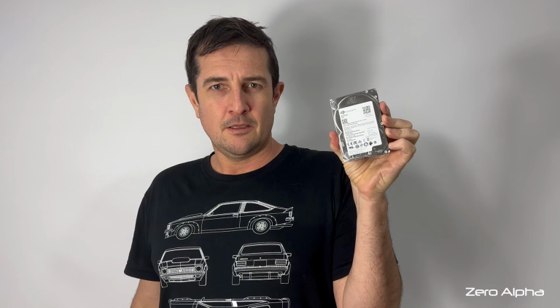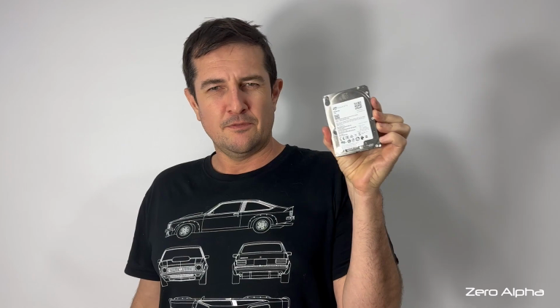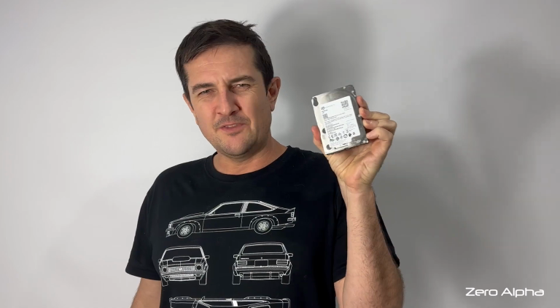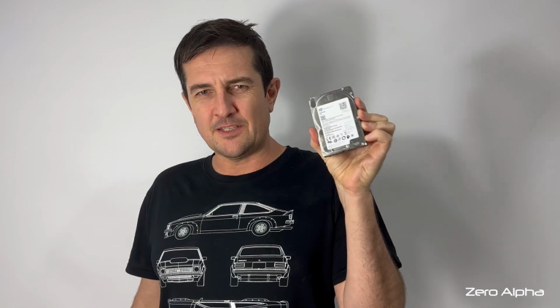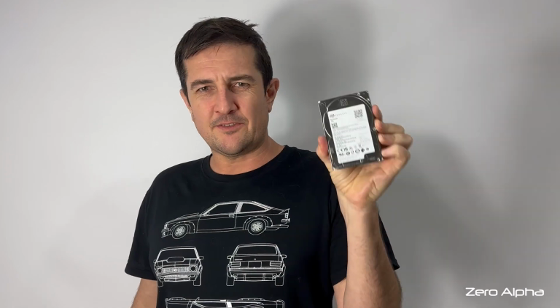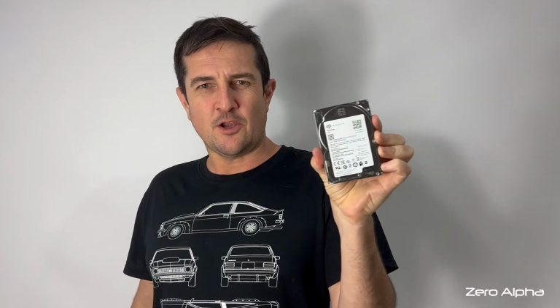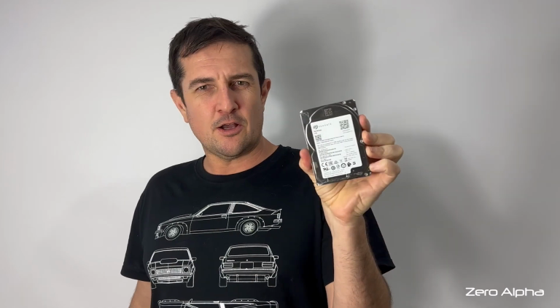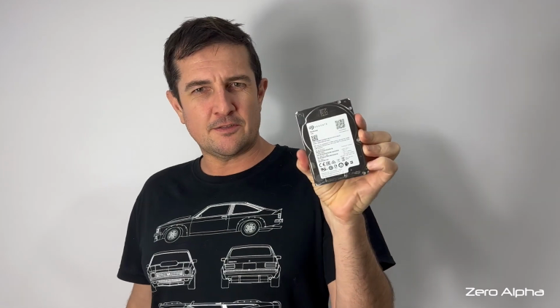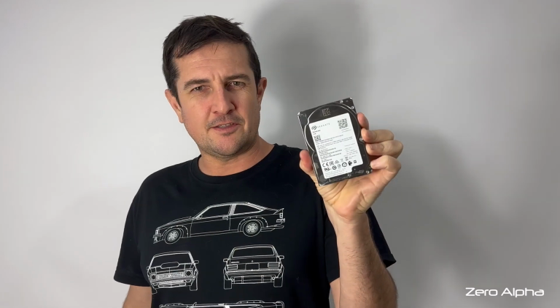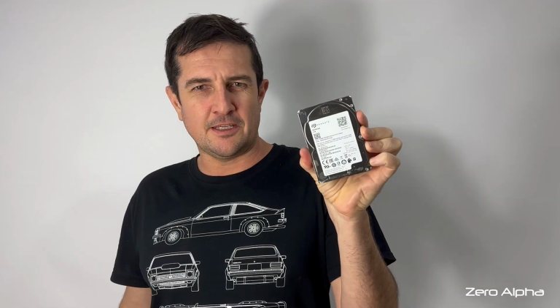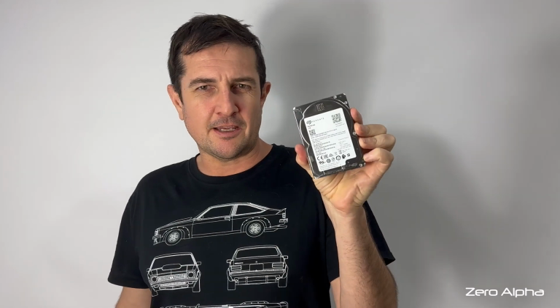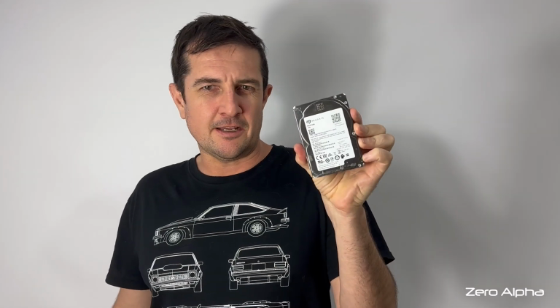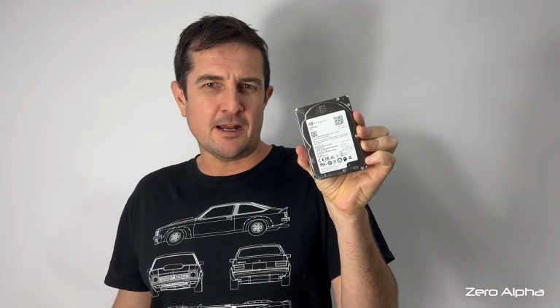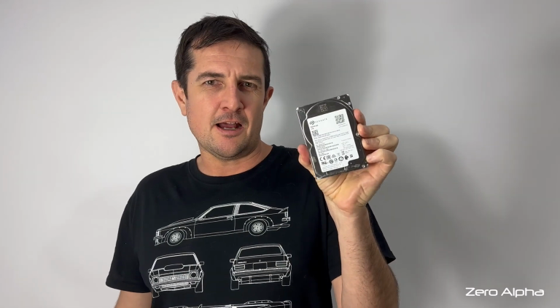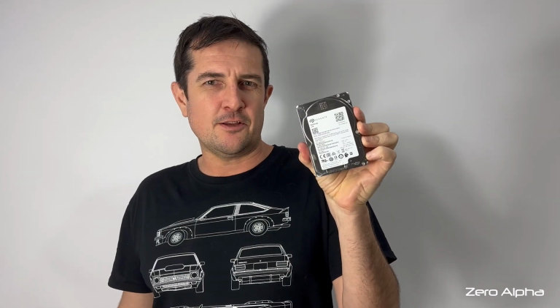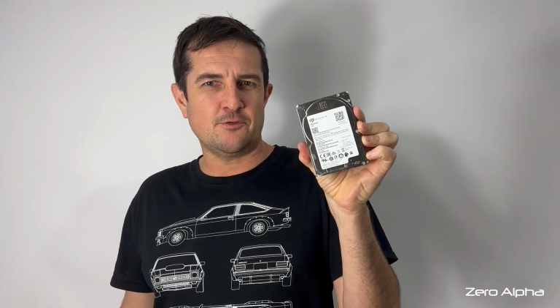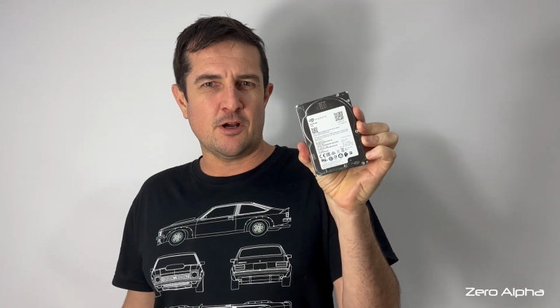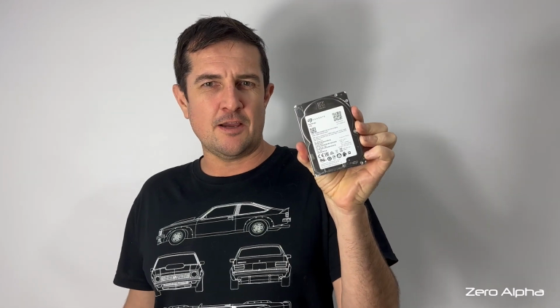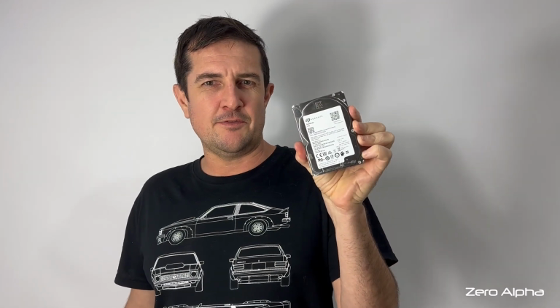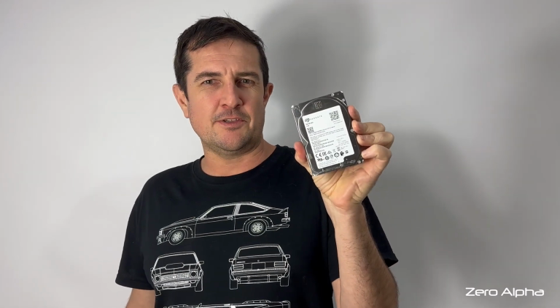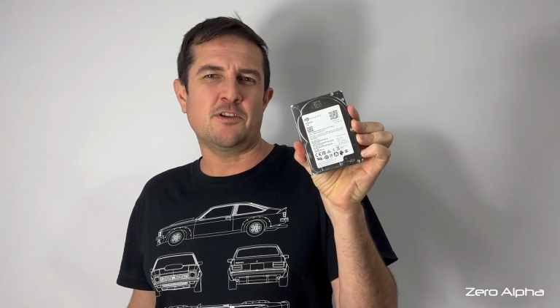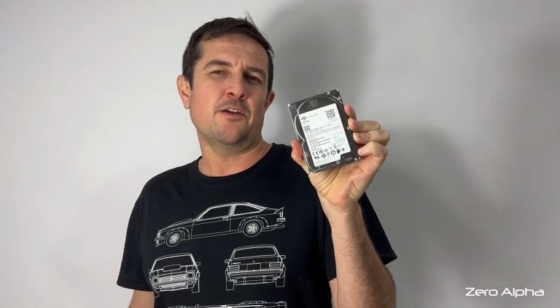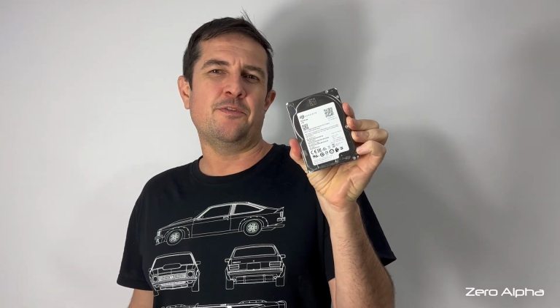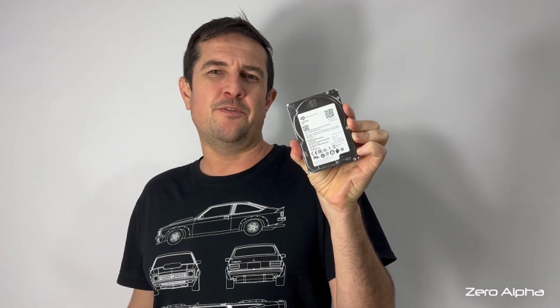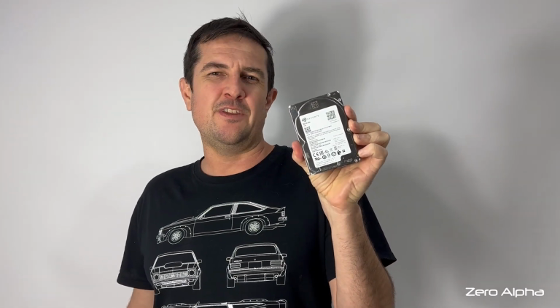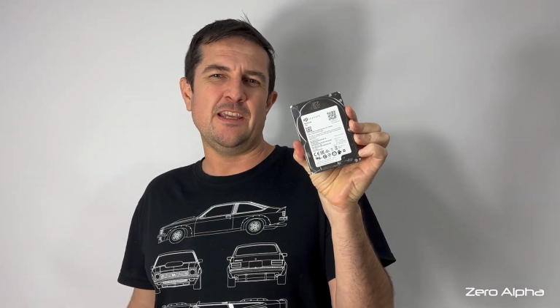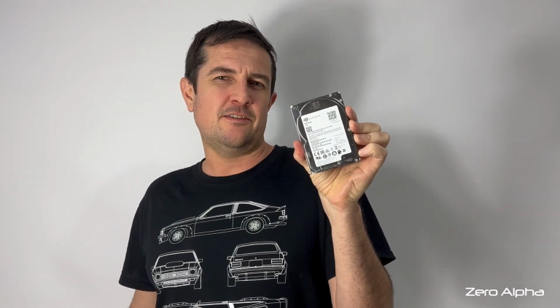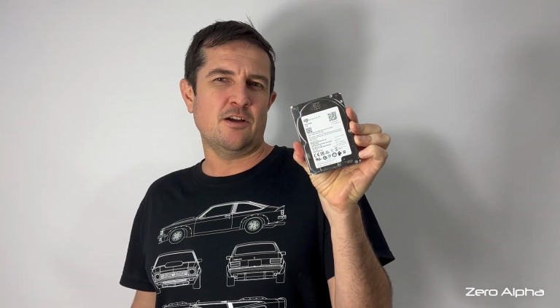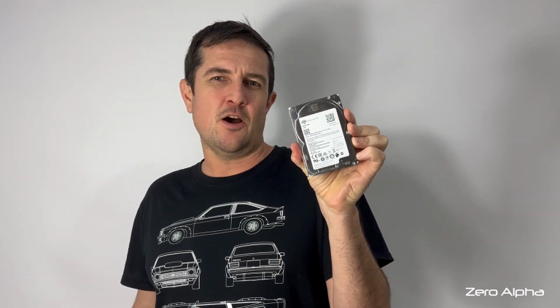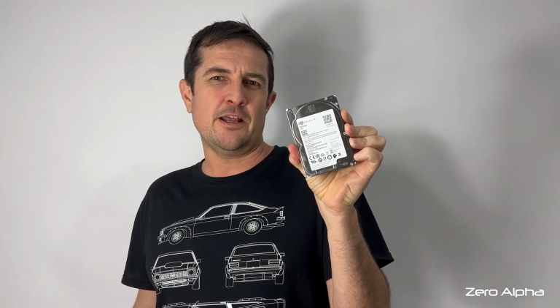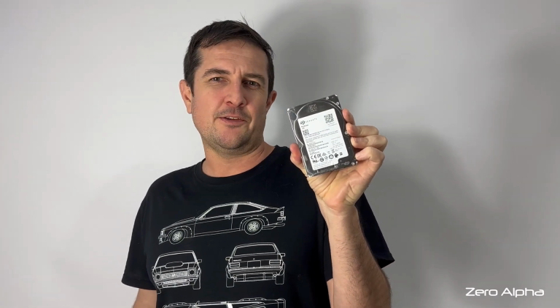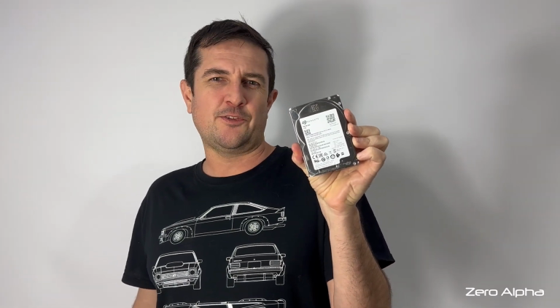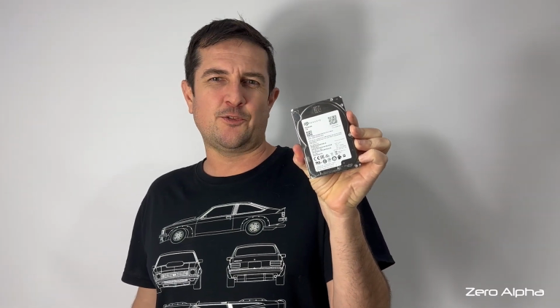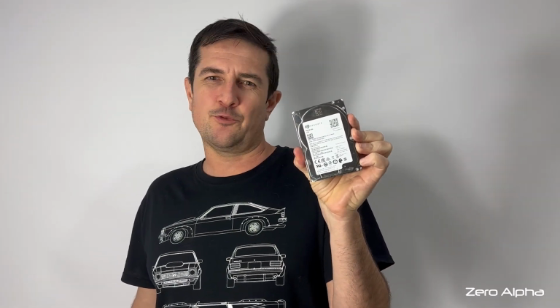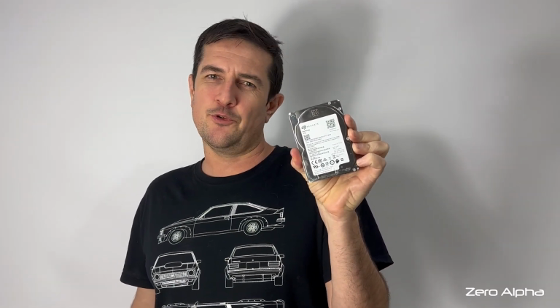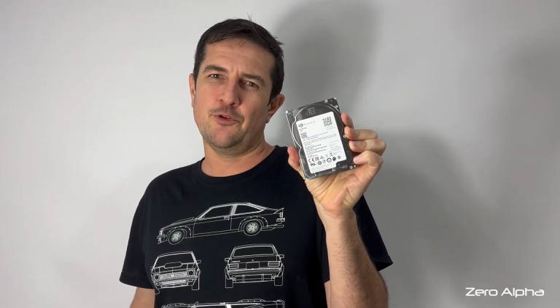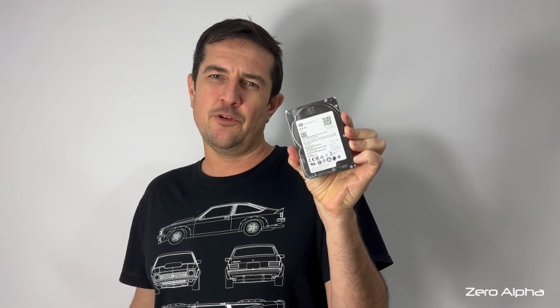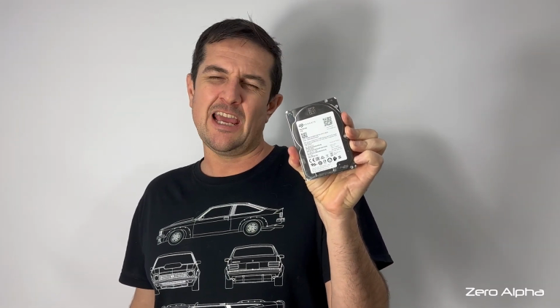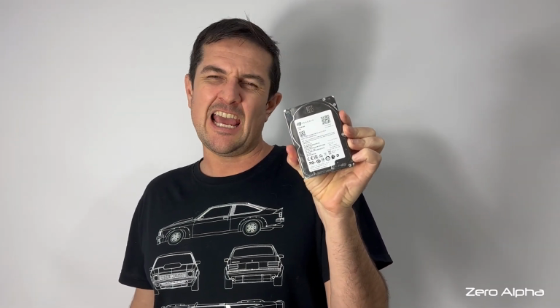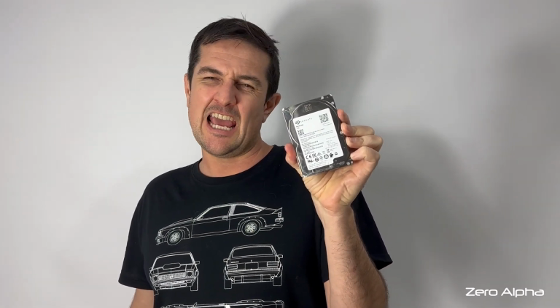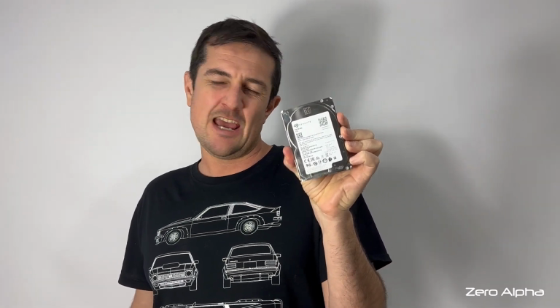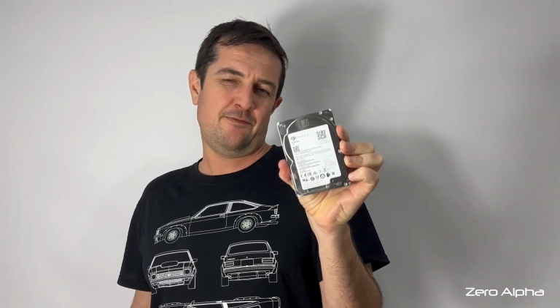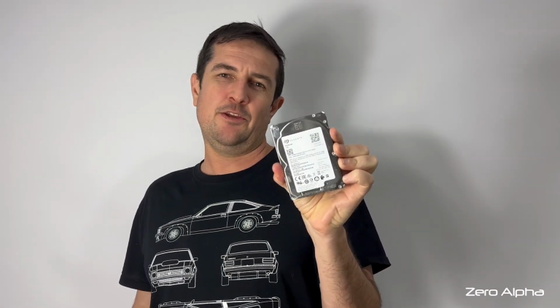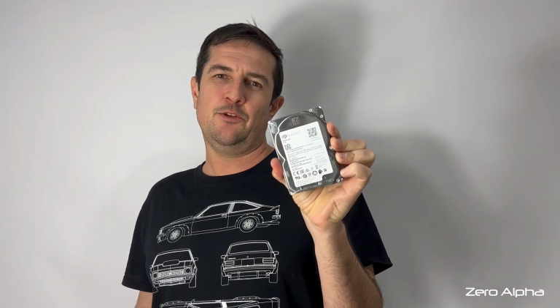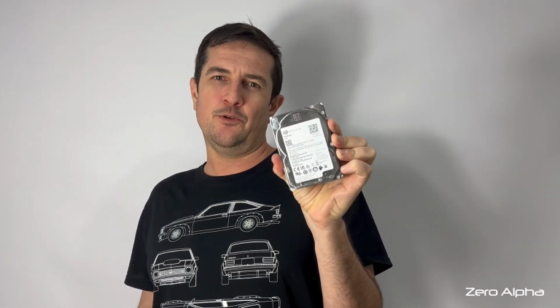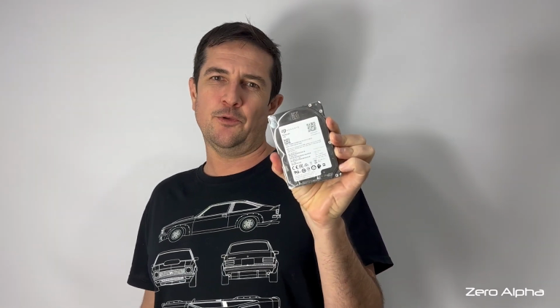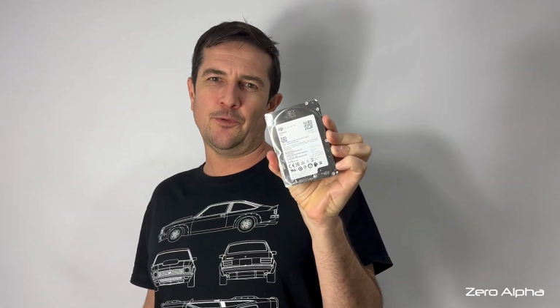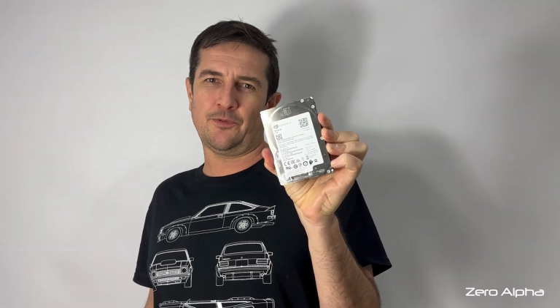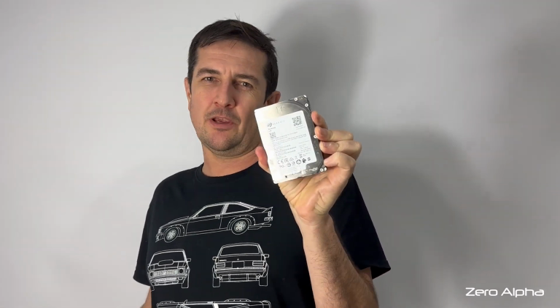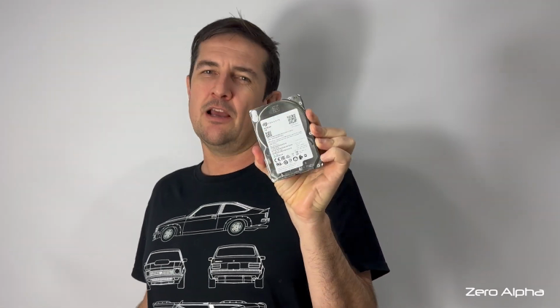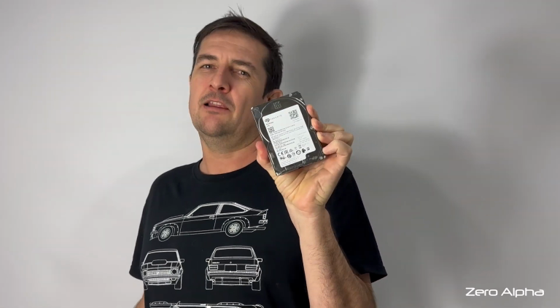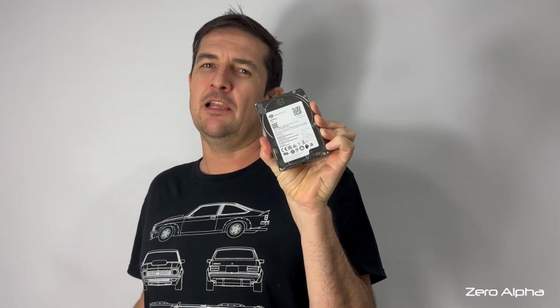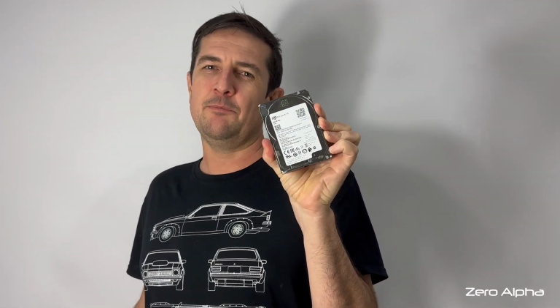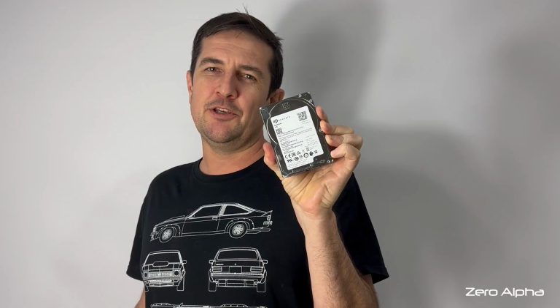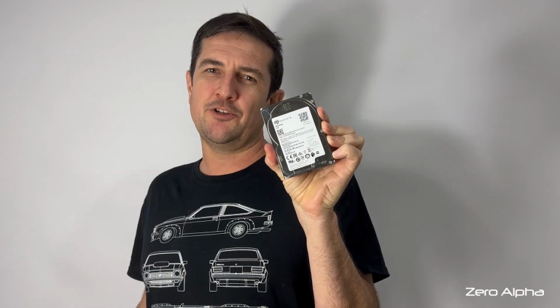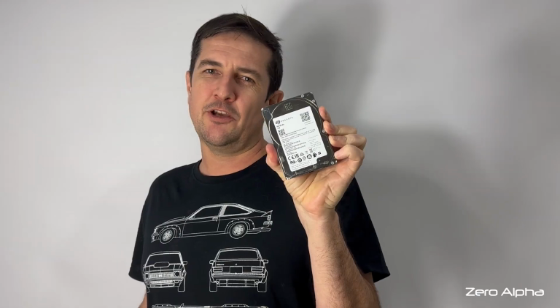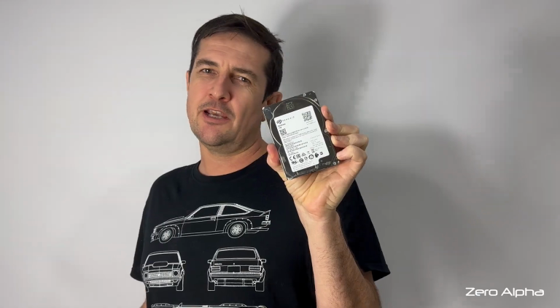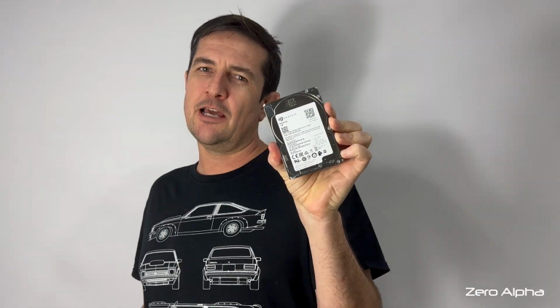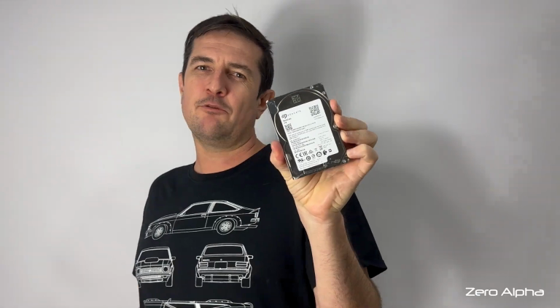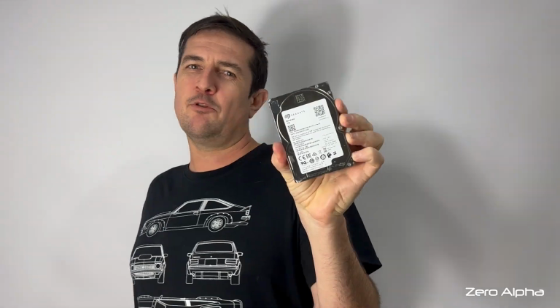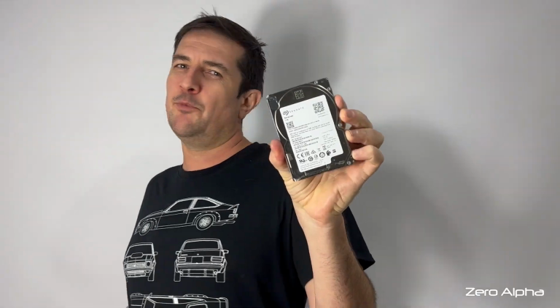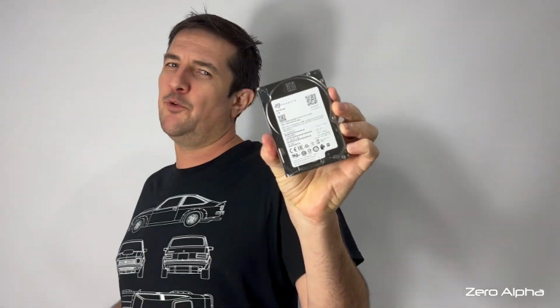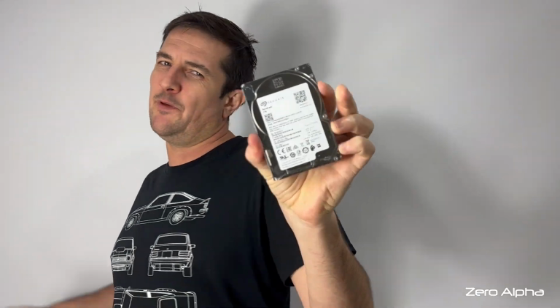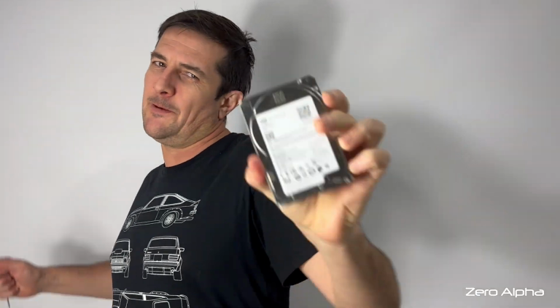This style Seagate hard drive has got the tightest screw ever used. Let me show you how to remove it.